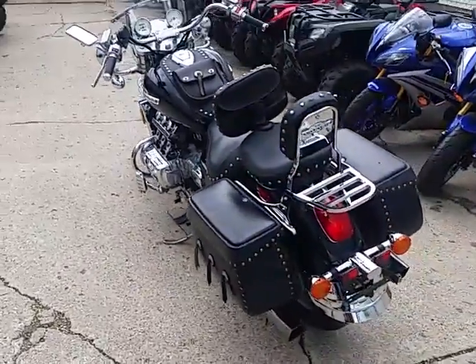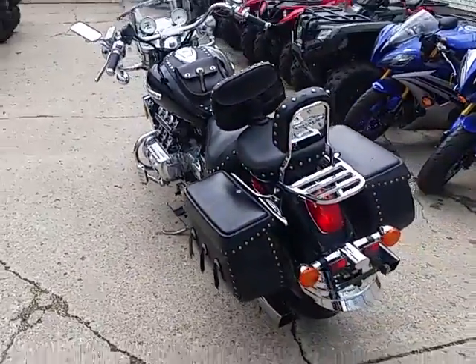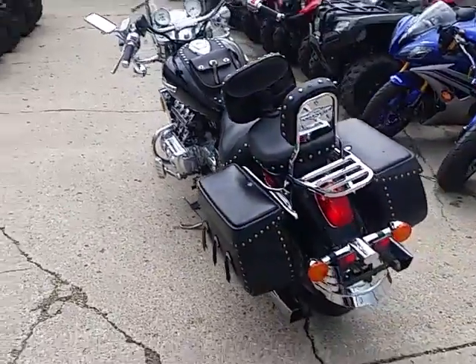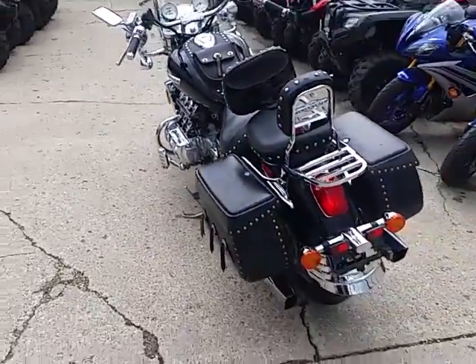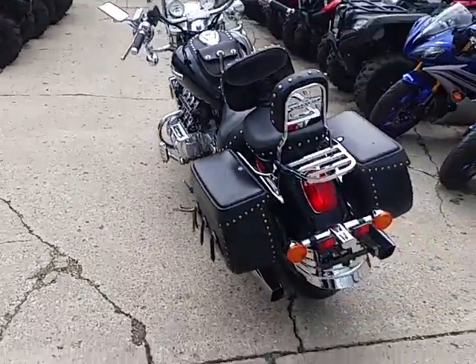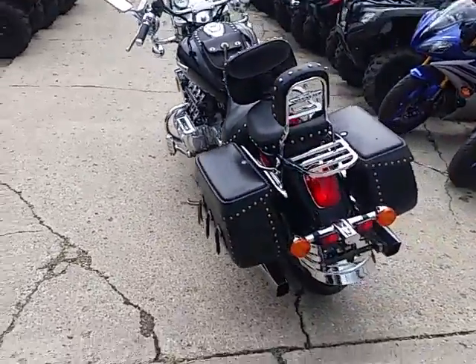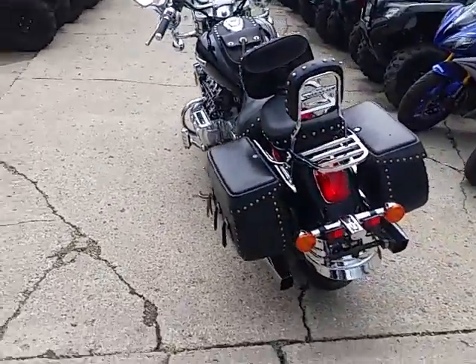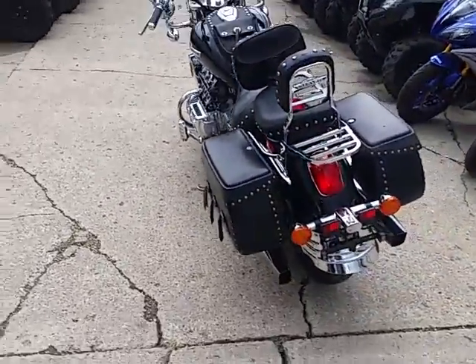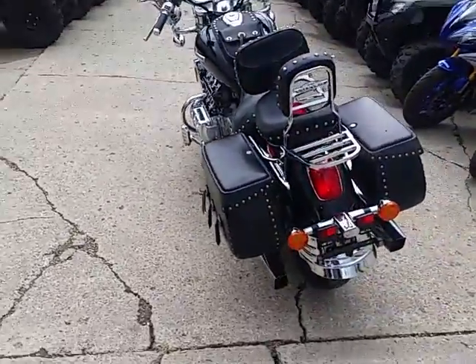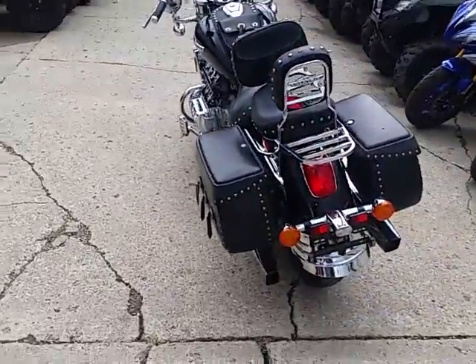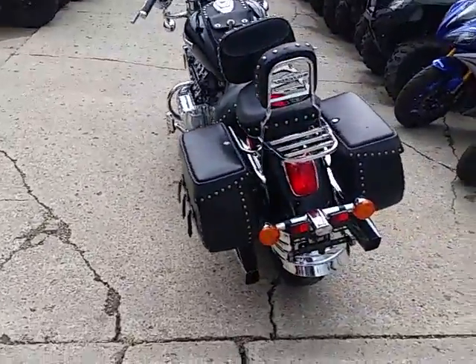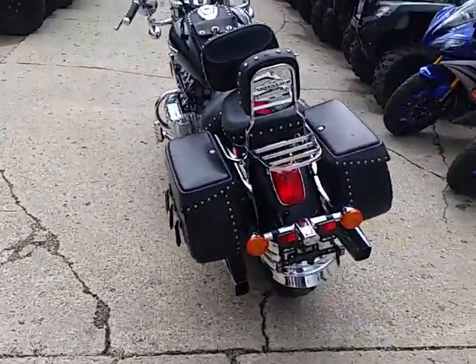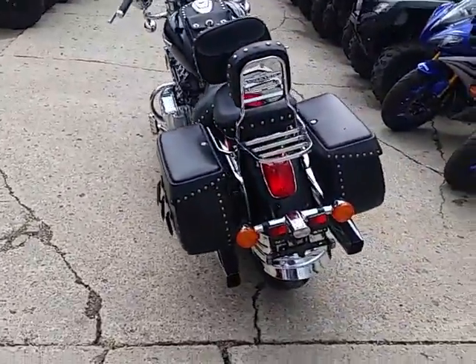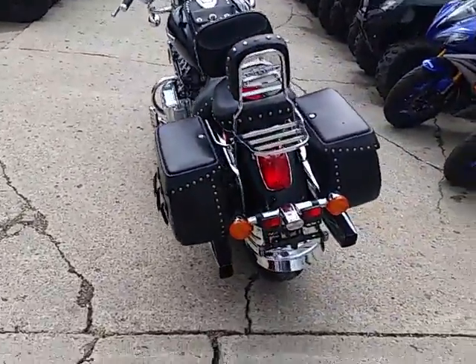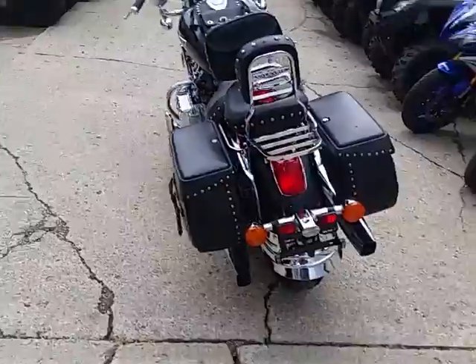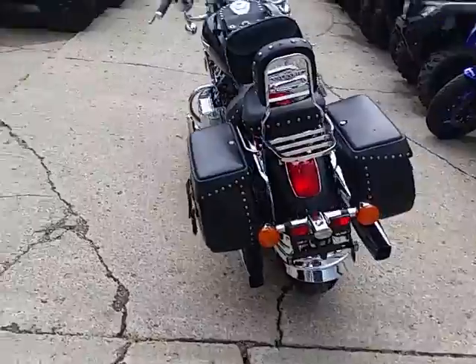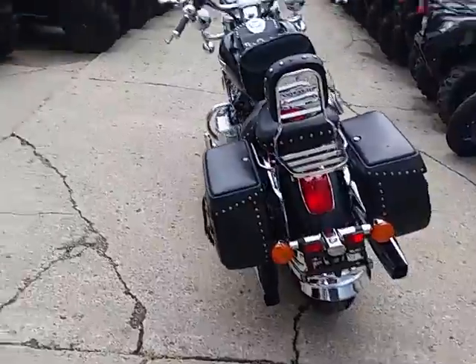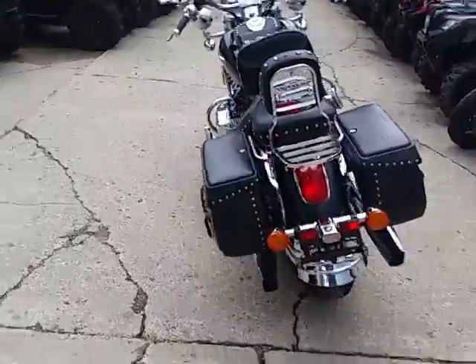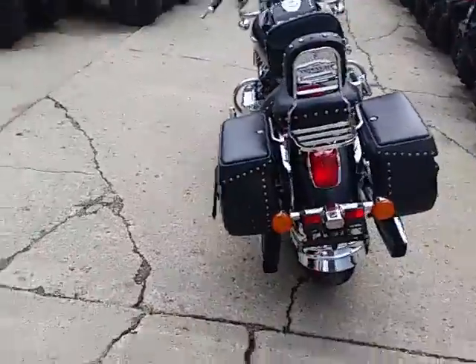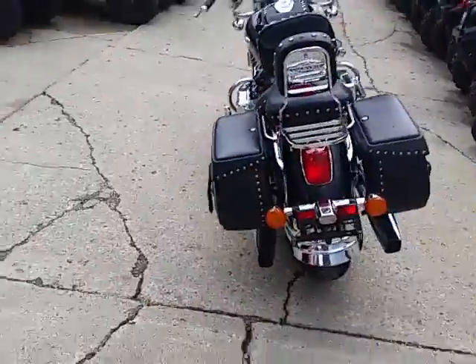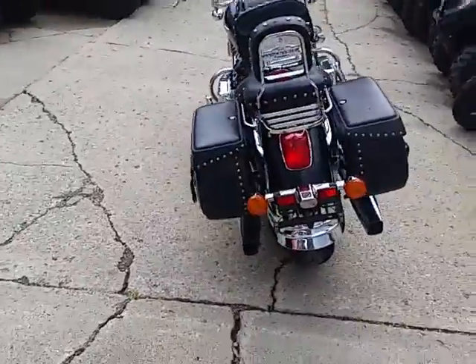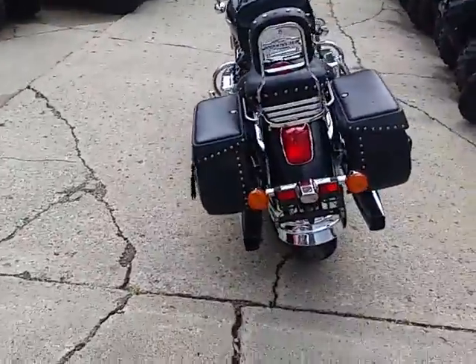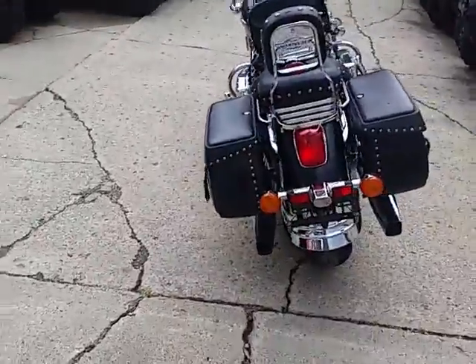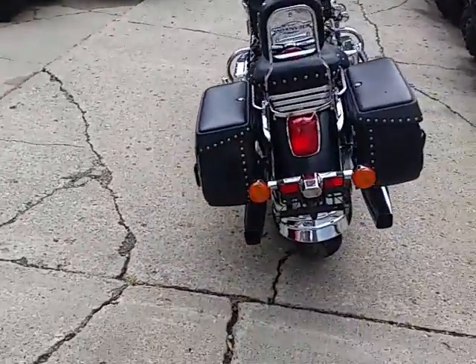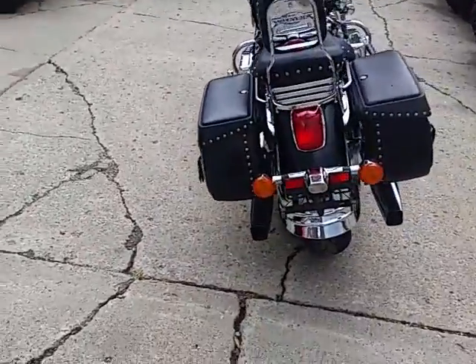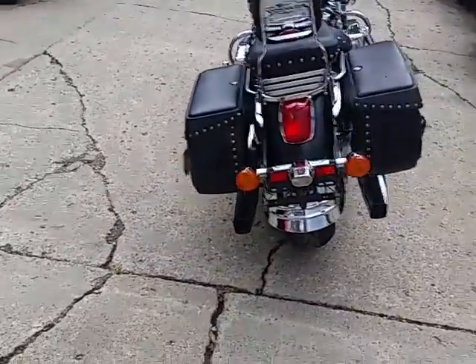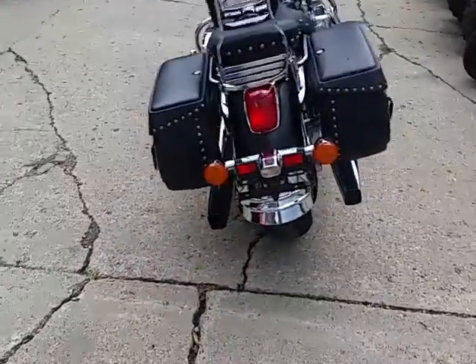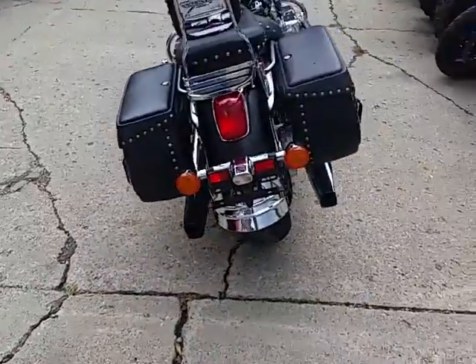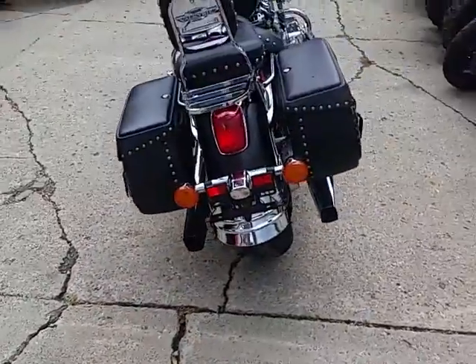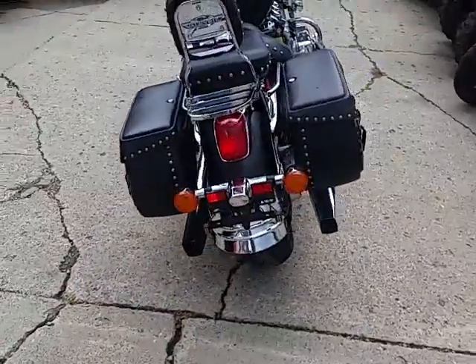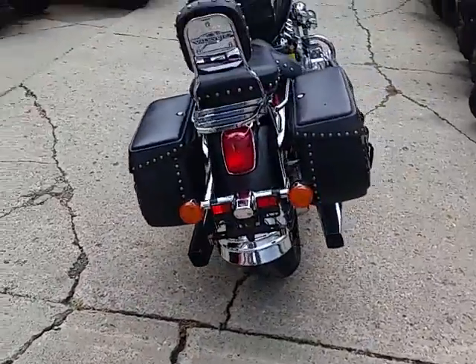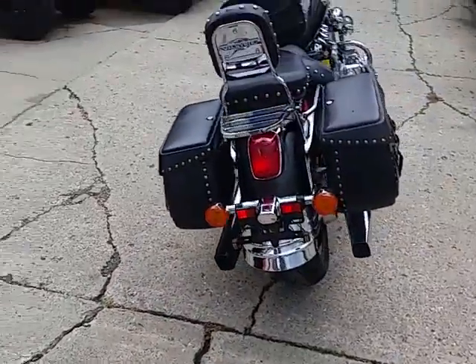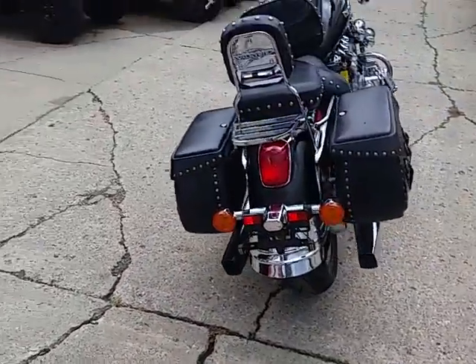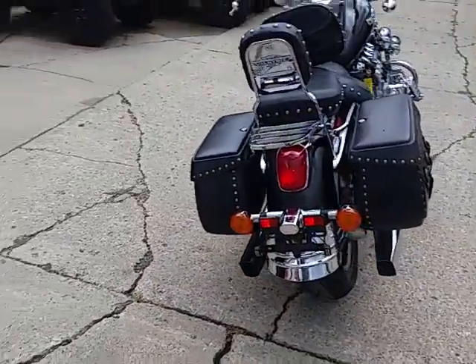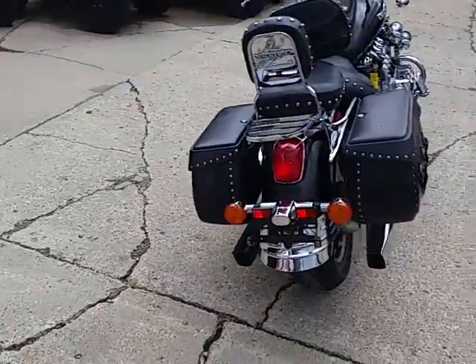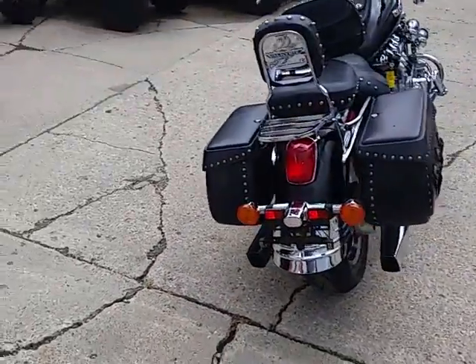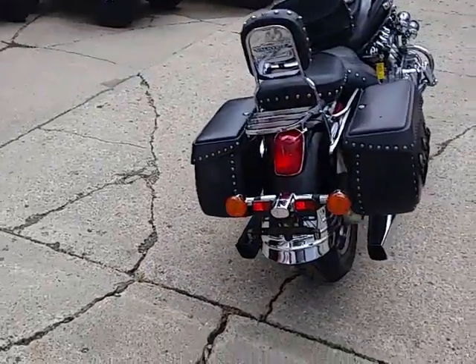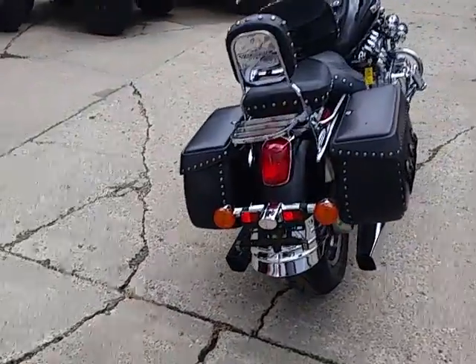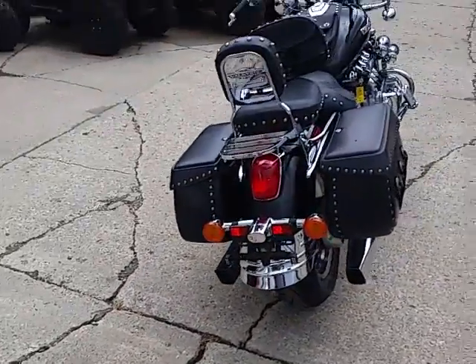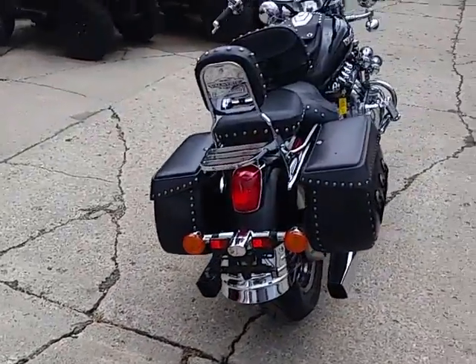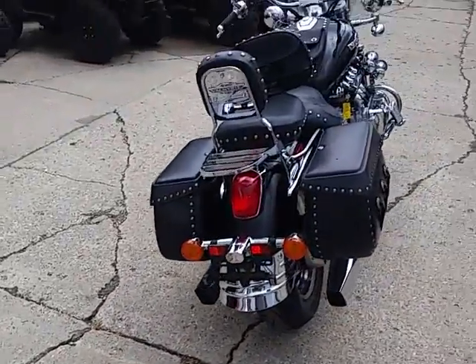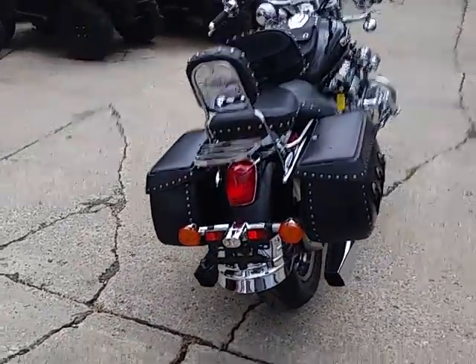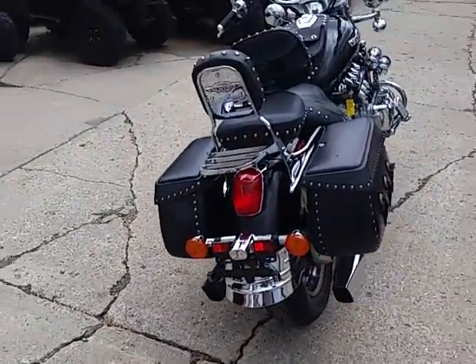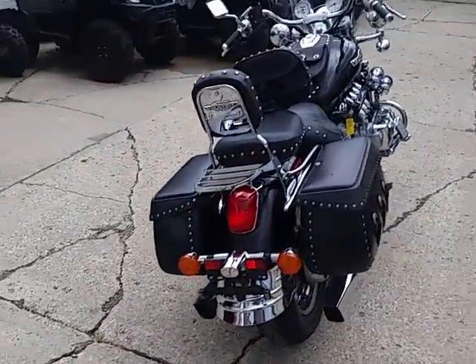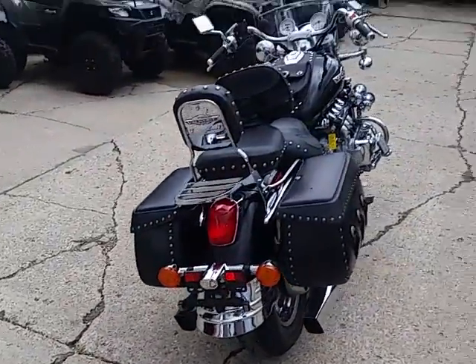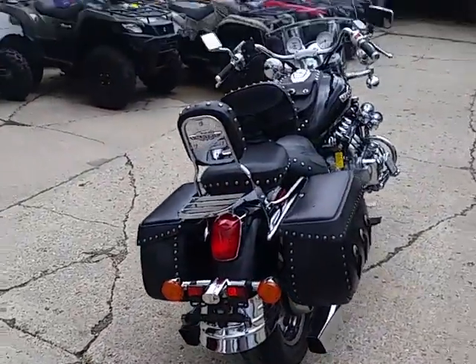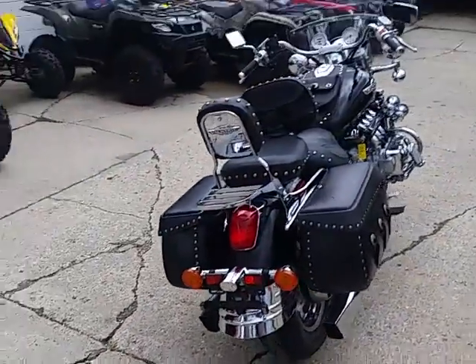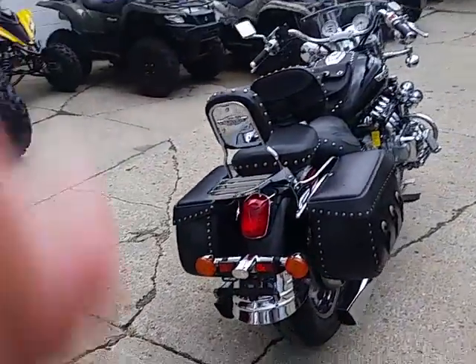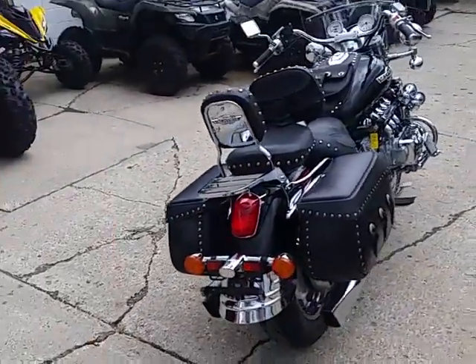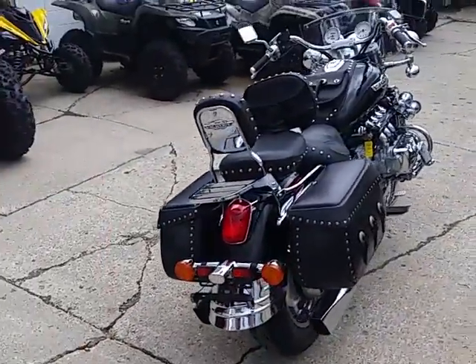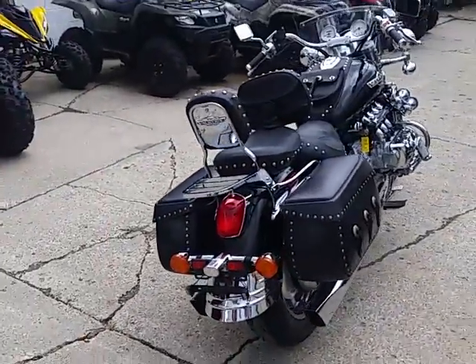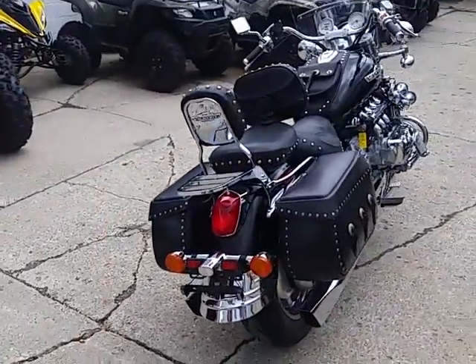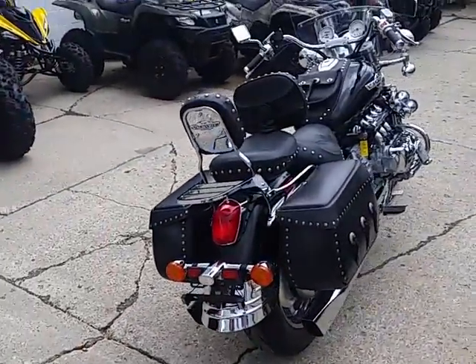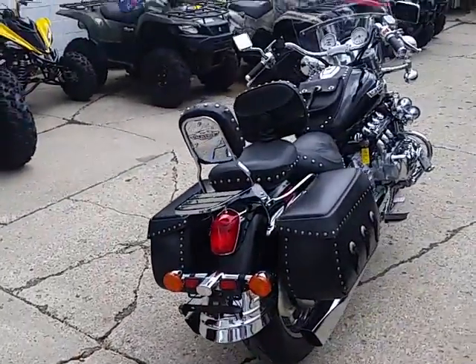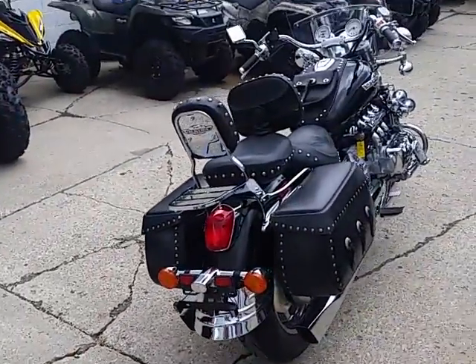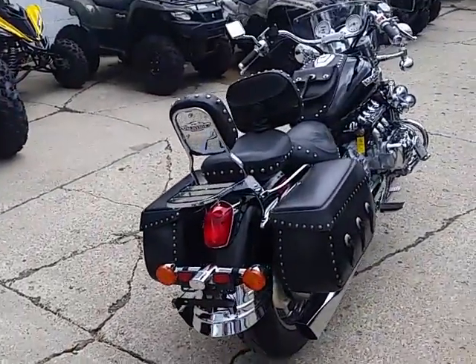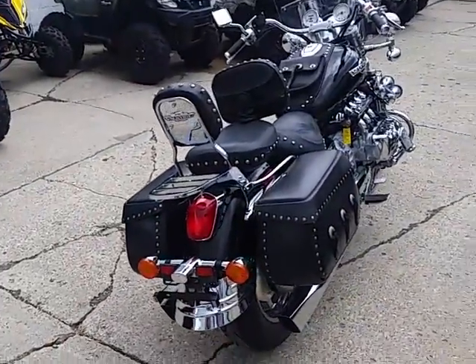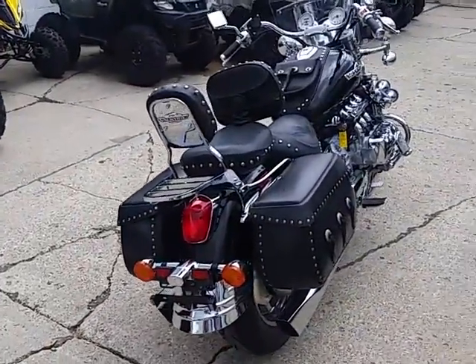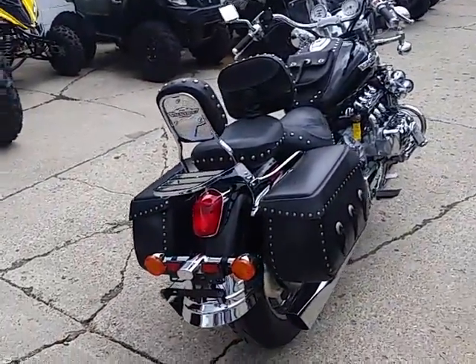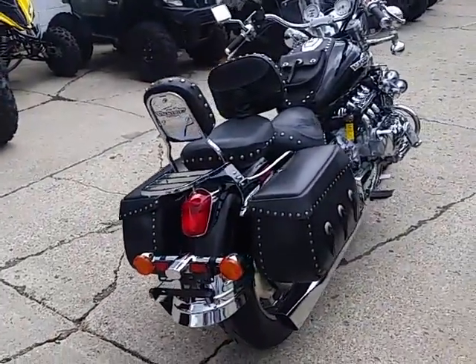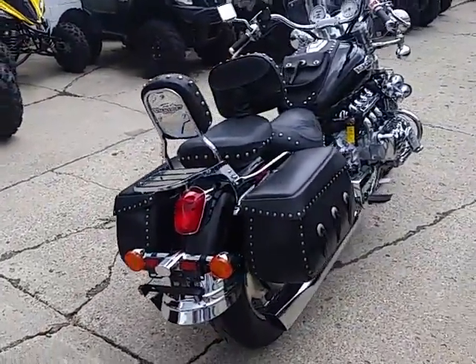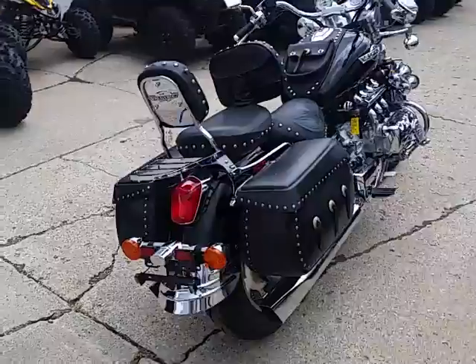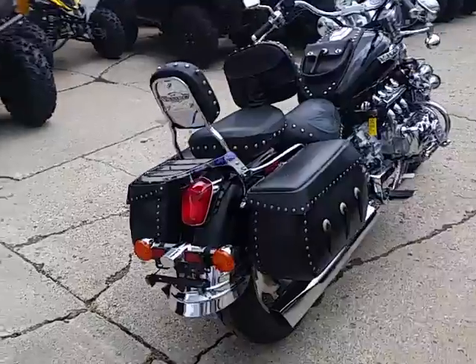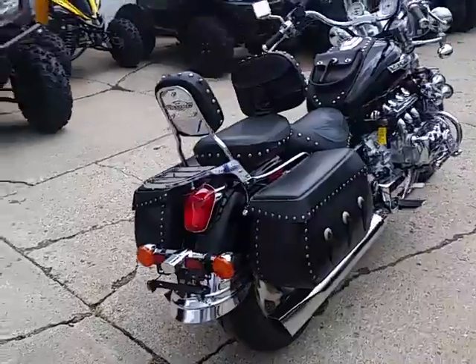It comes with all the extras. It's got dual backrests, saddlebags, windshield, engine guards, highway pegs, highway lights, and tons of chrome.